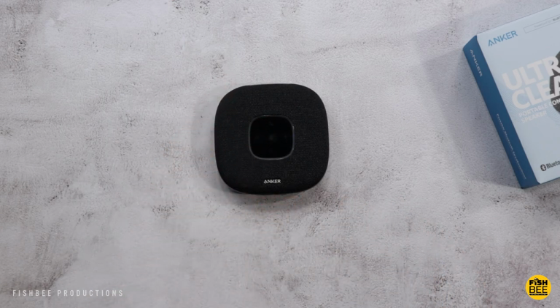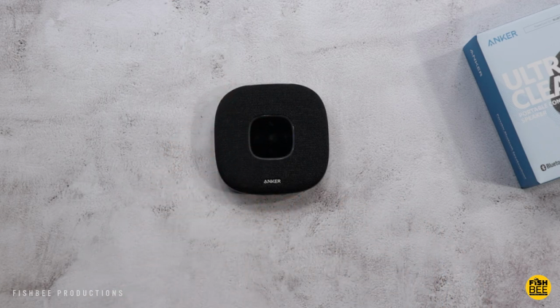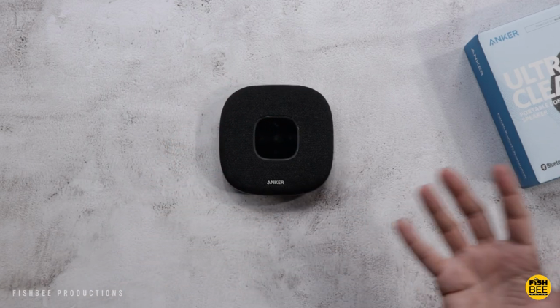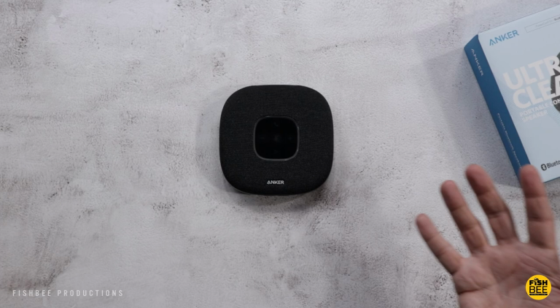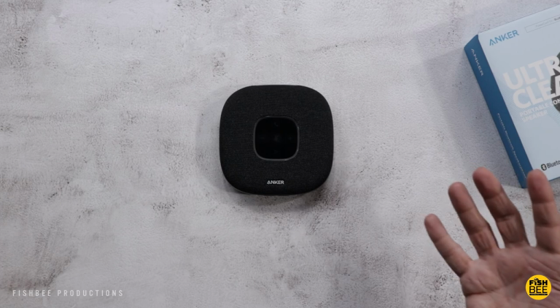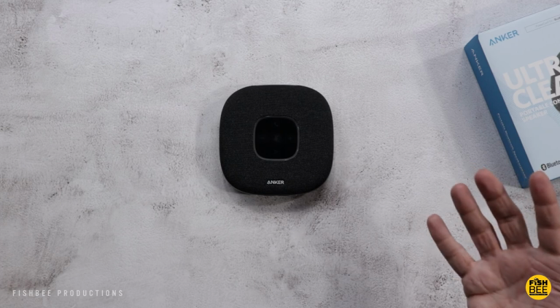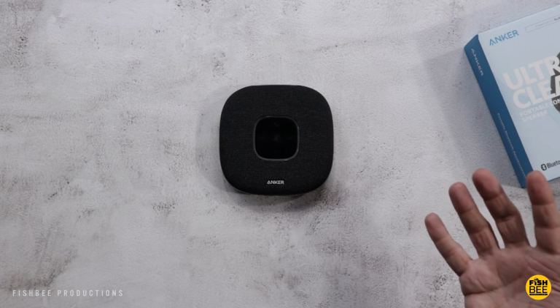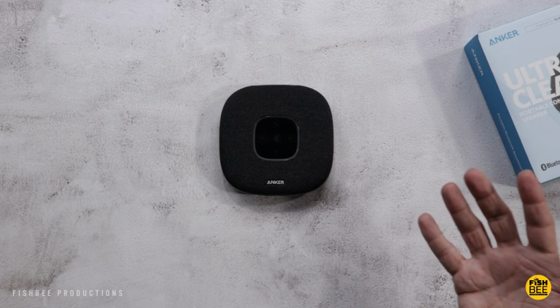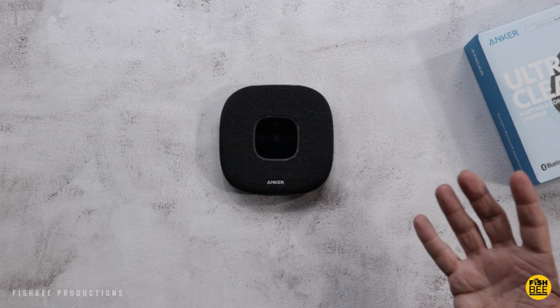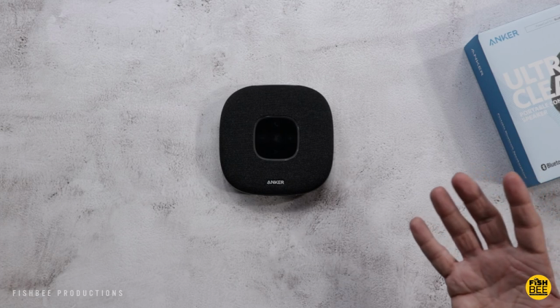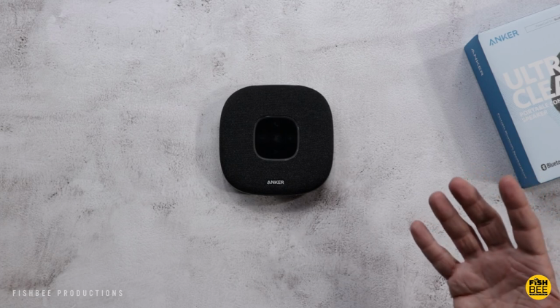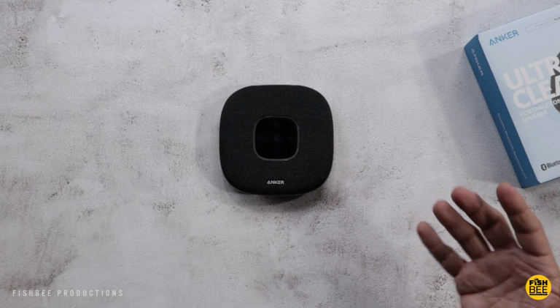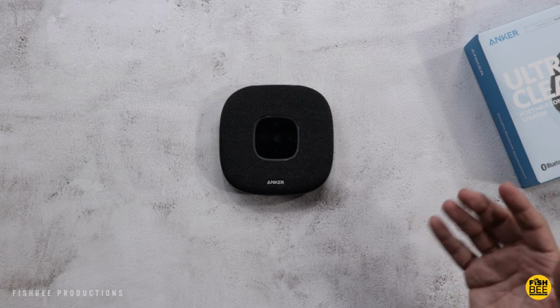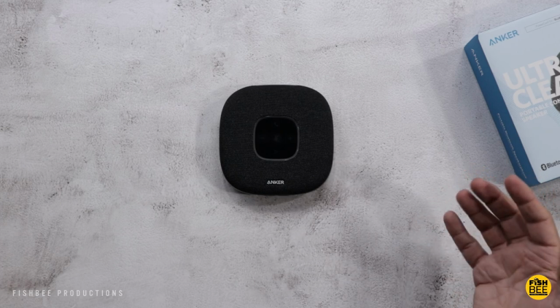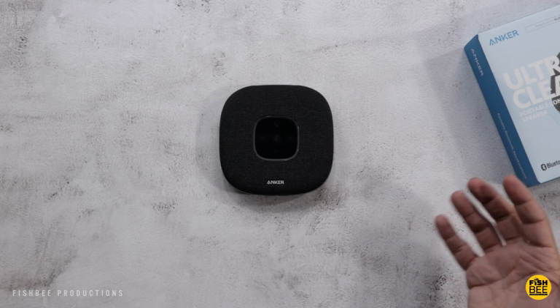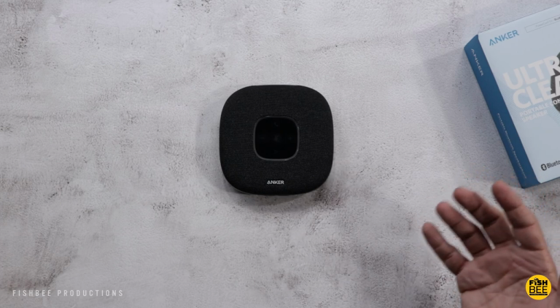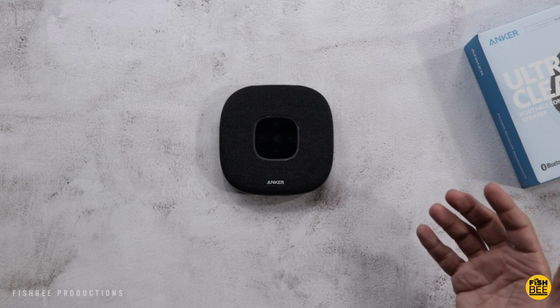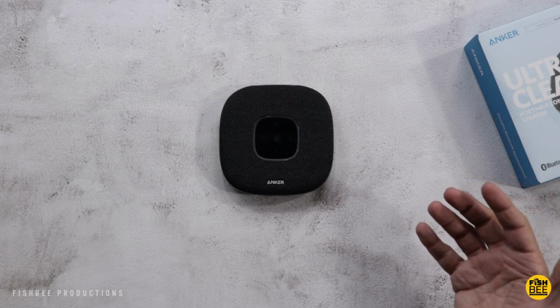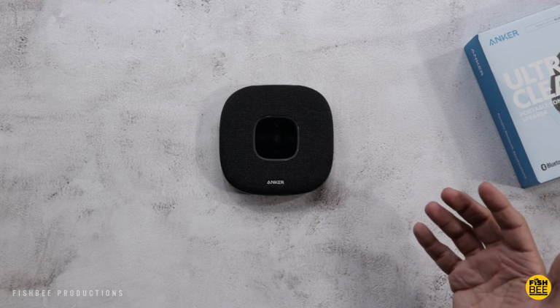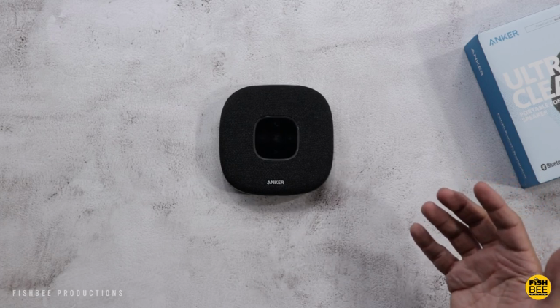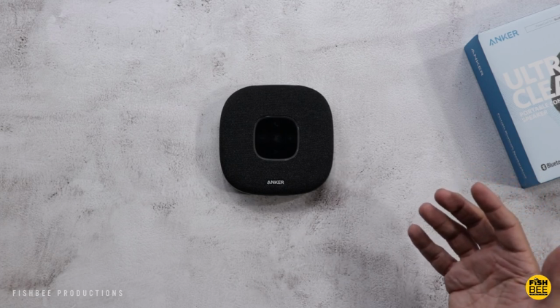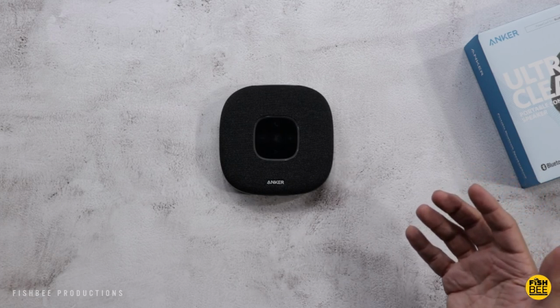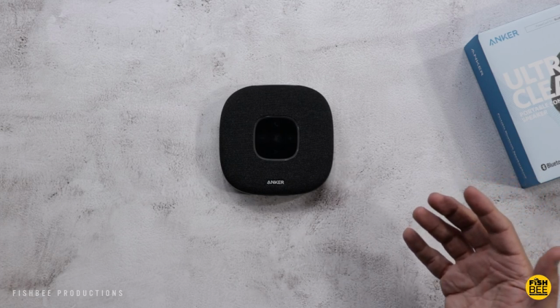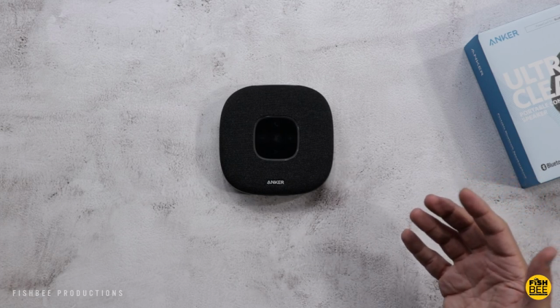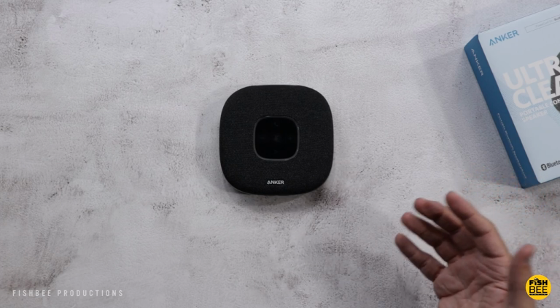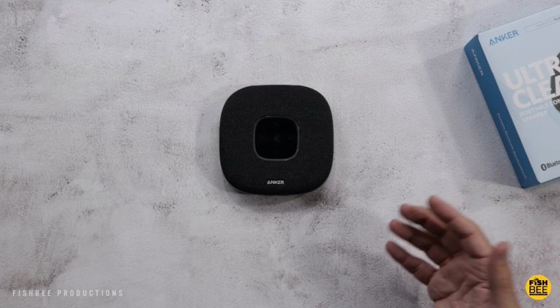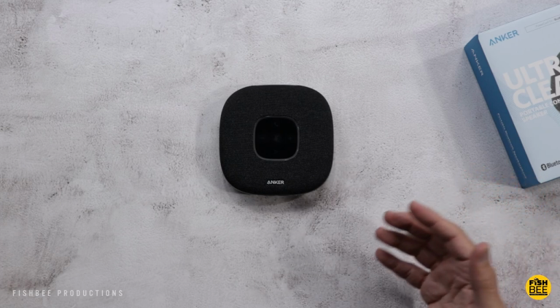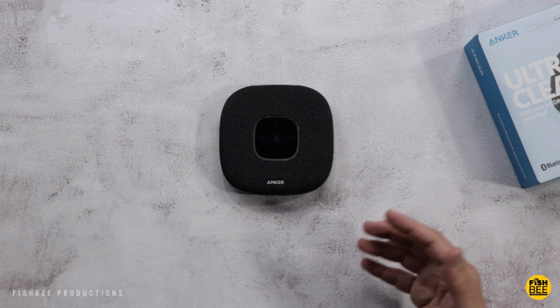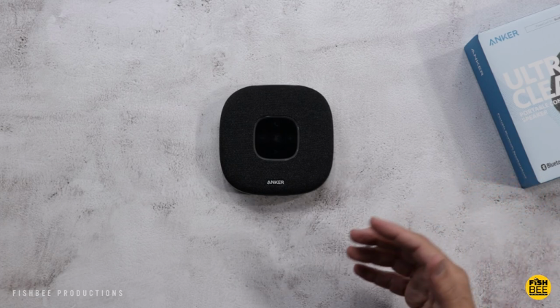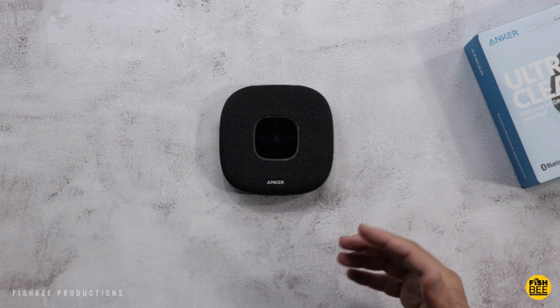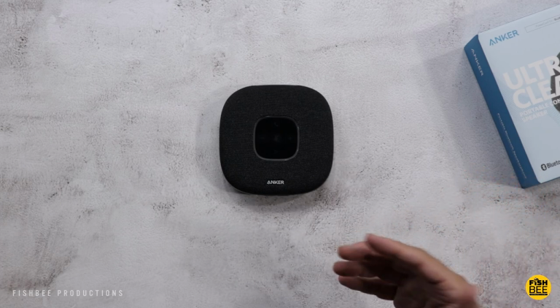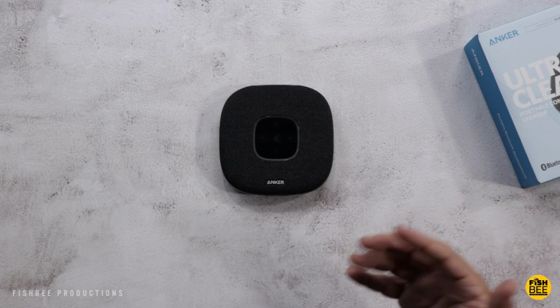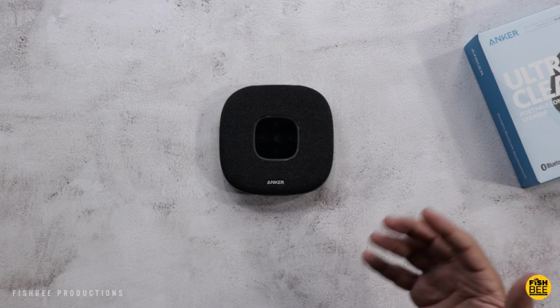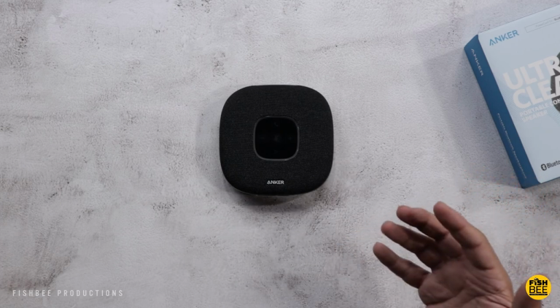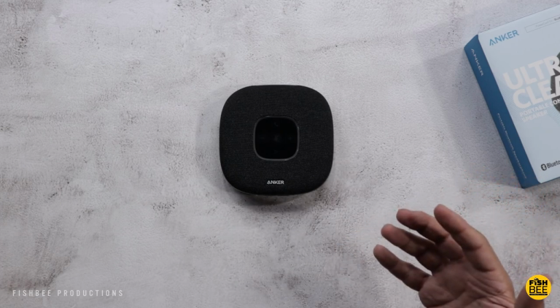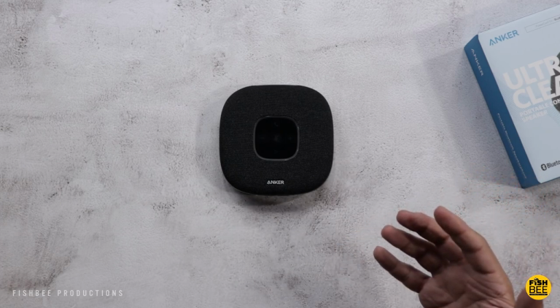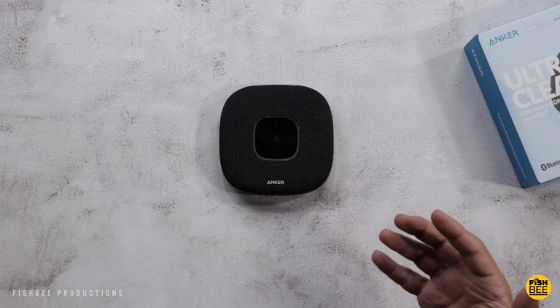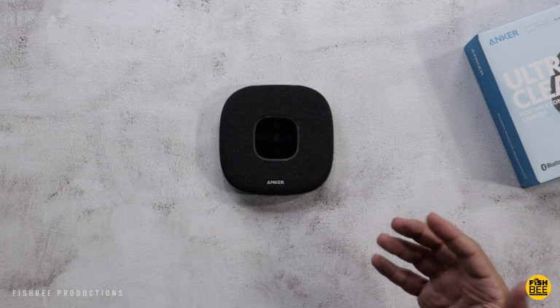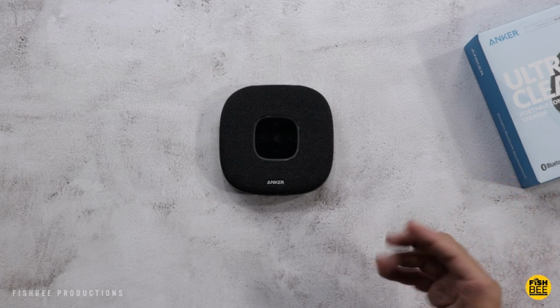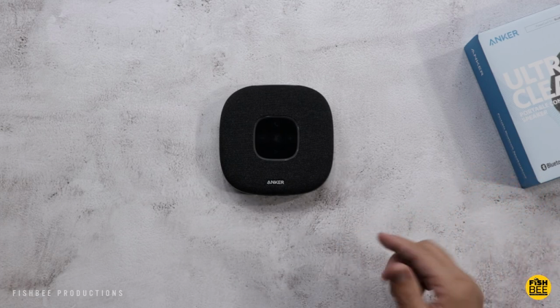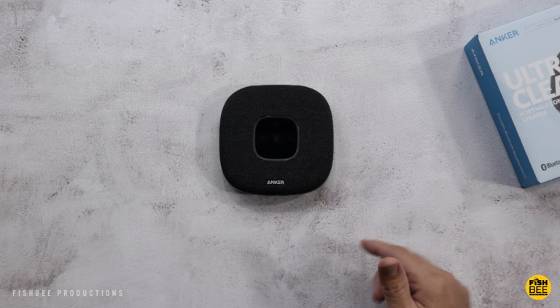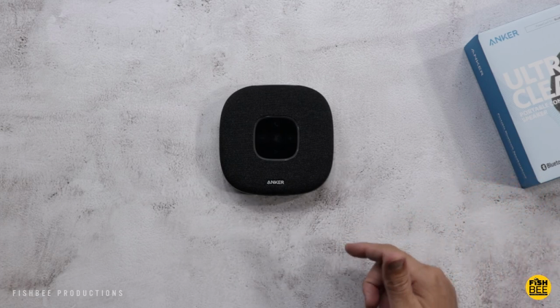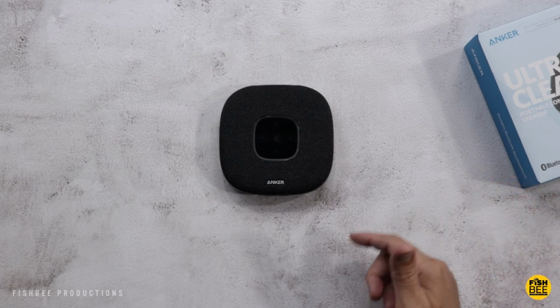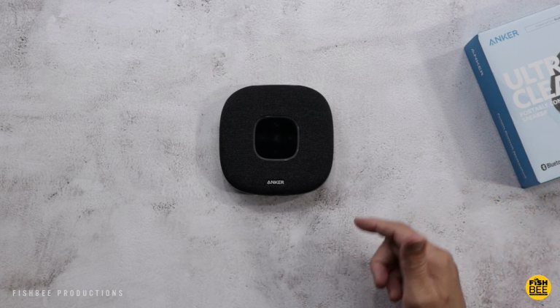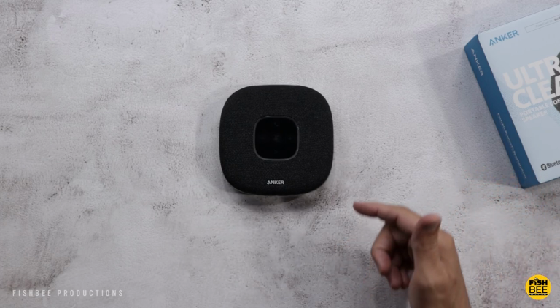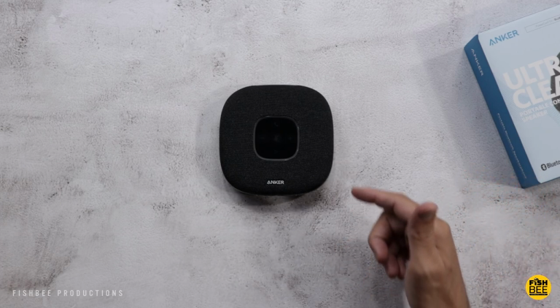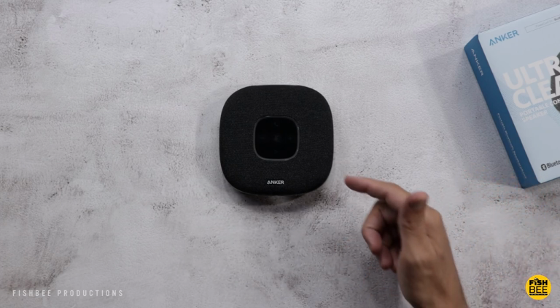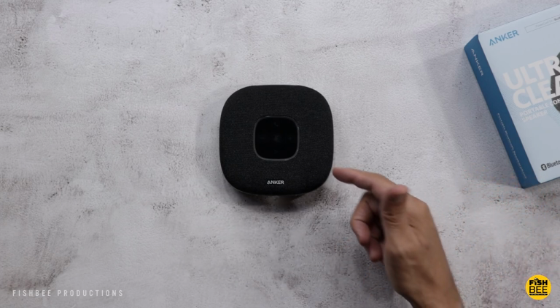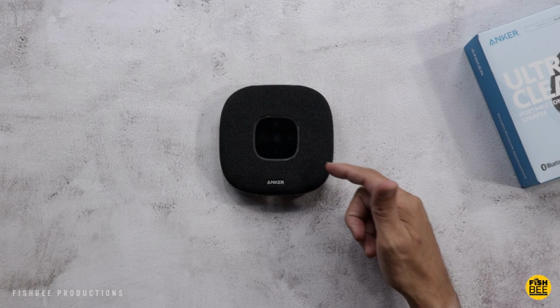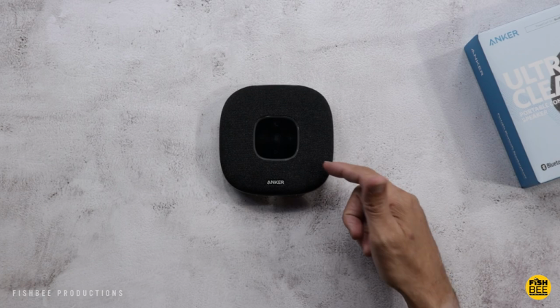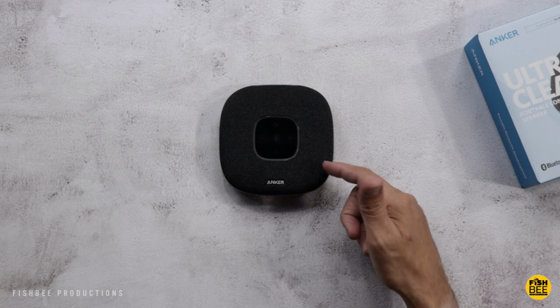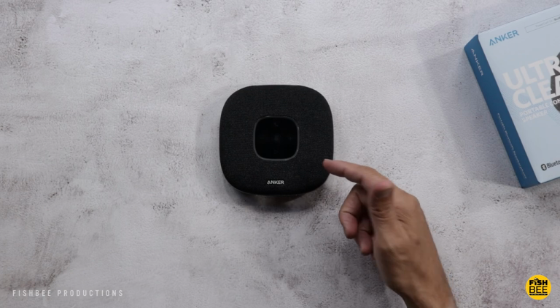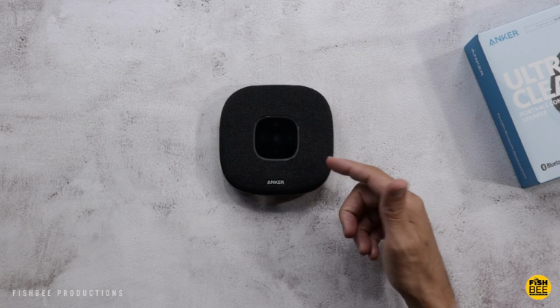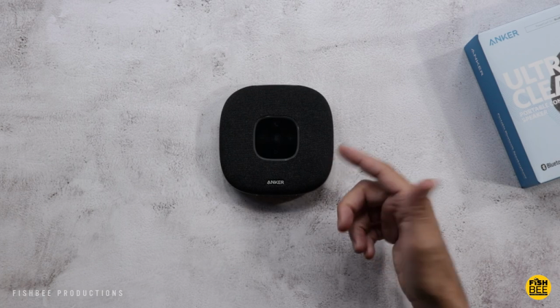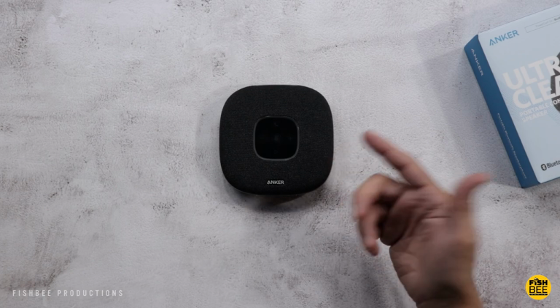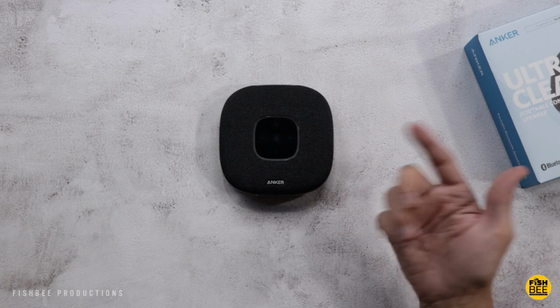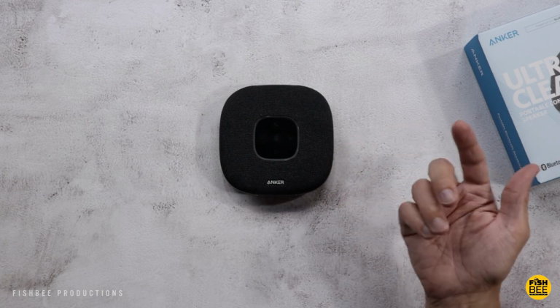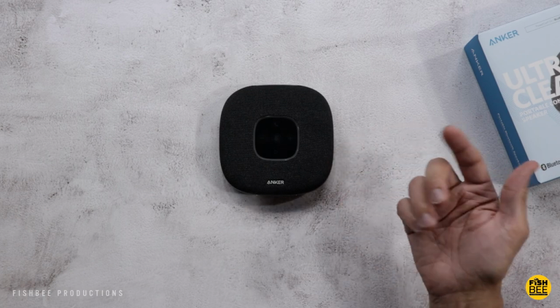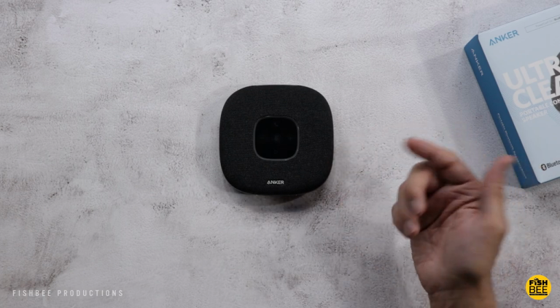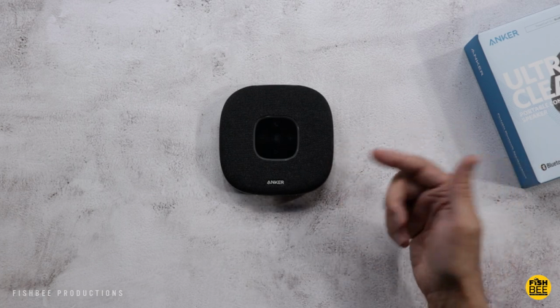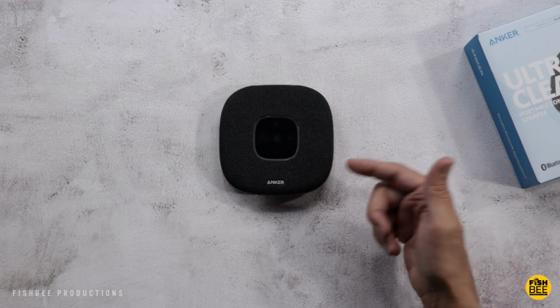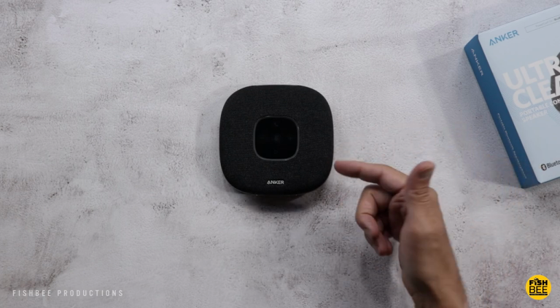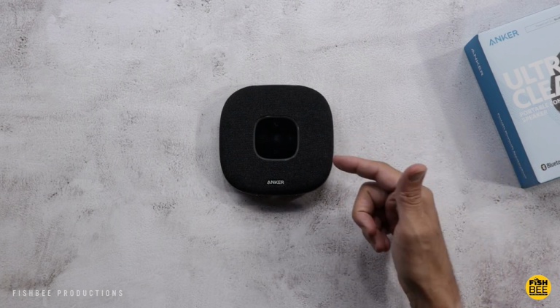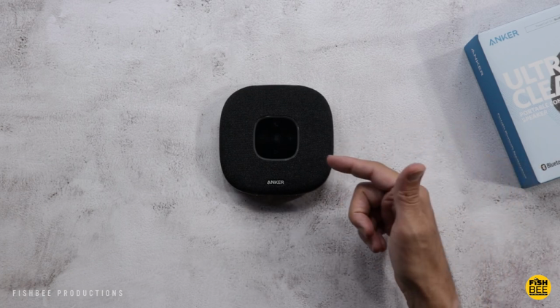Now, let's say in between conference calls while you're working, you want to listen to some music on here. I'll give you a quick sample just so you can hear what it sounds like.